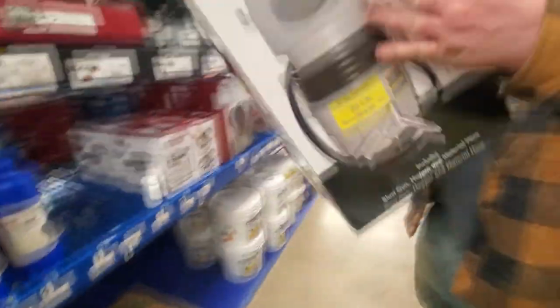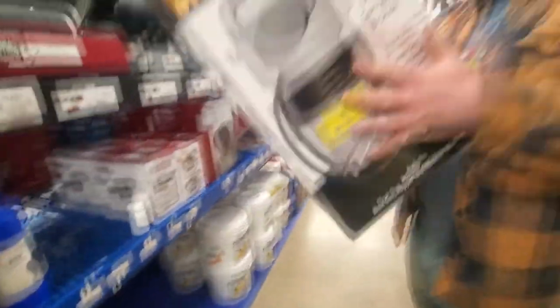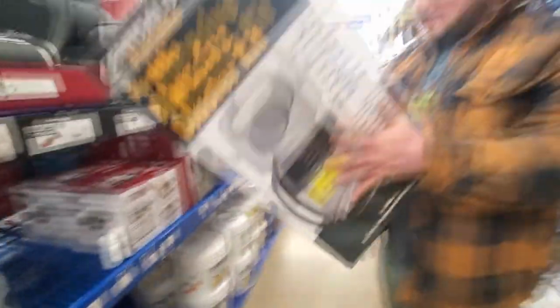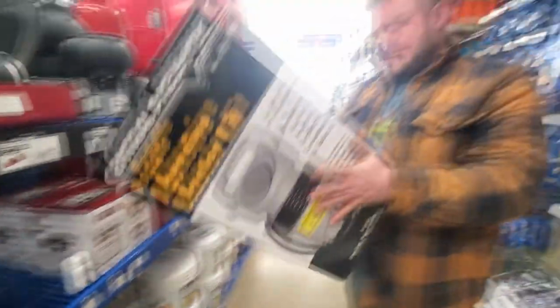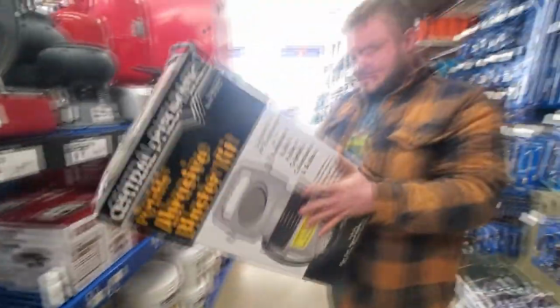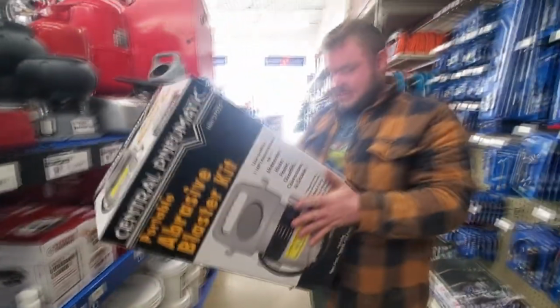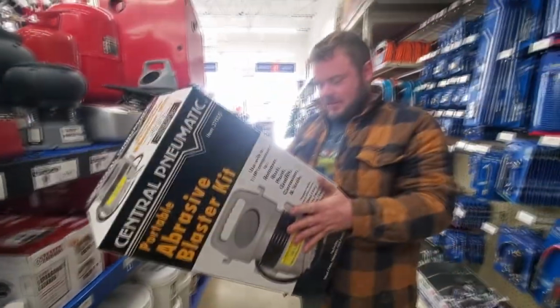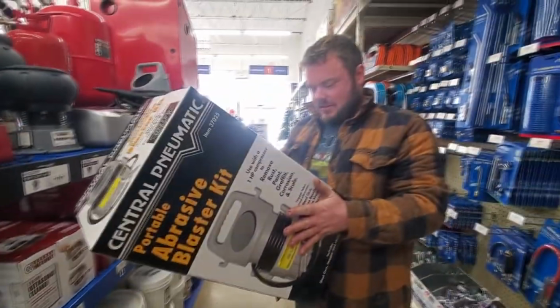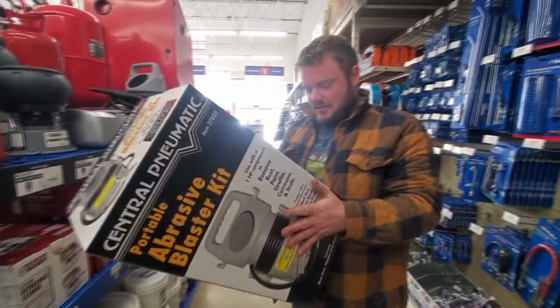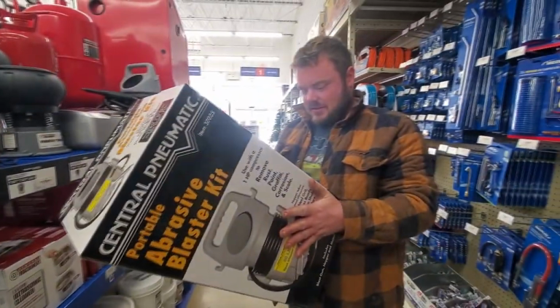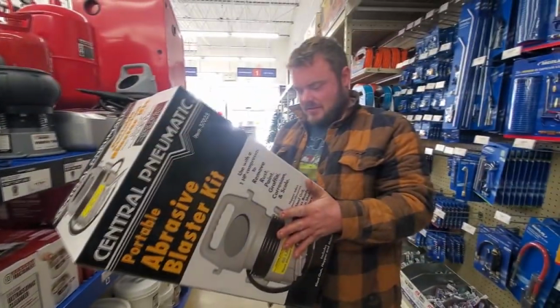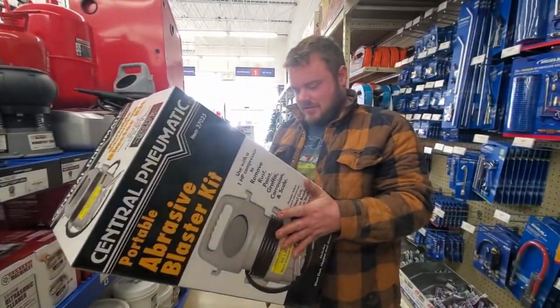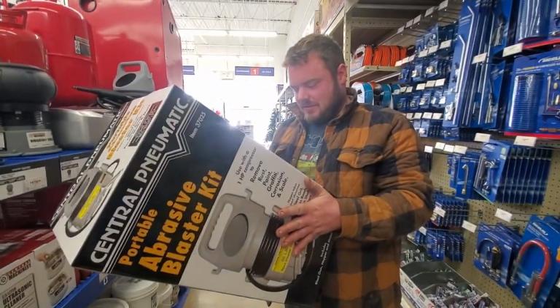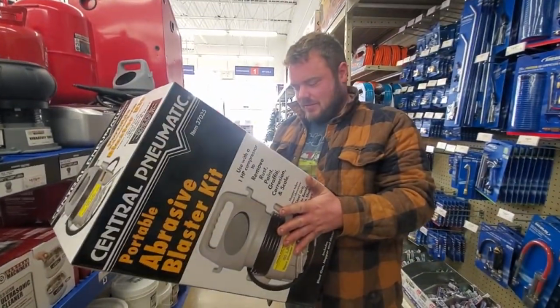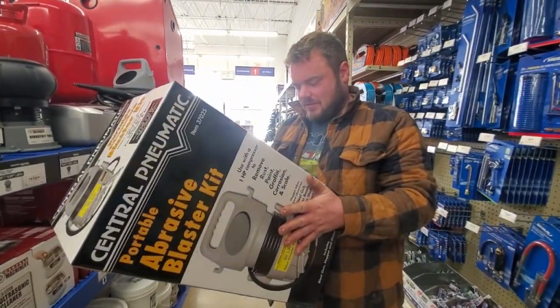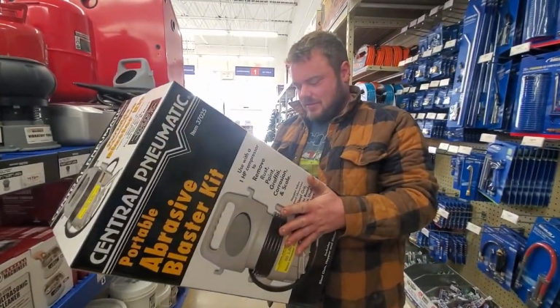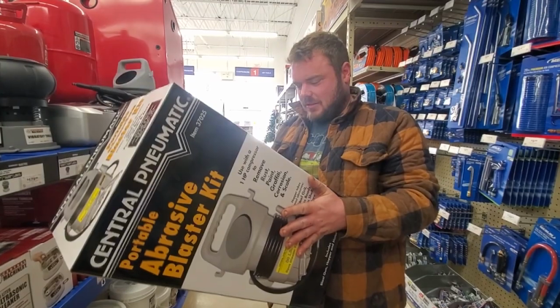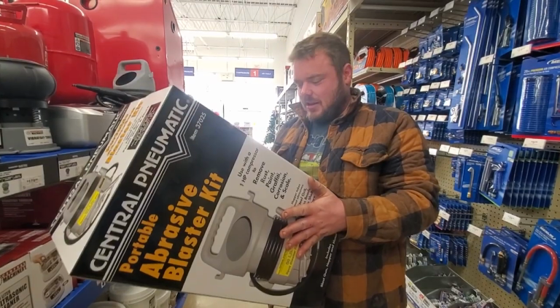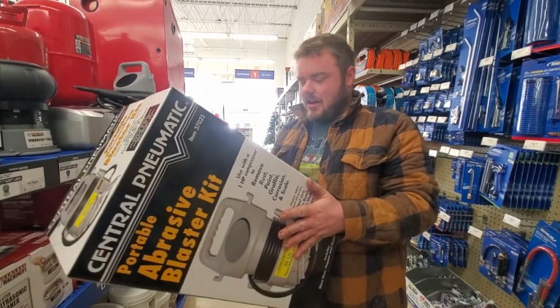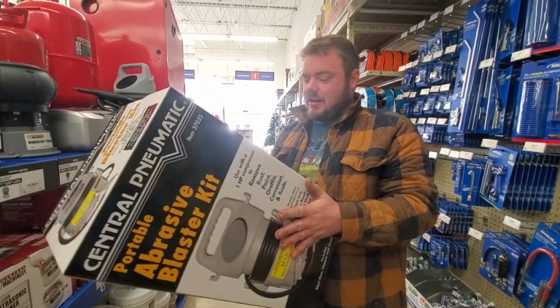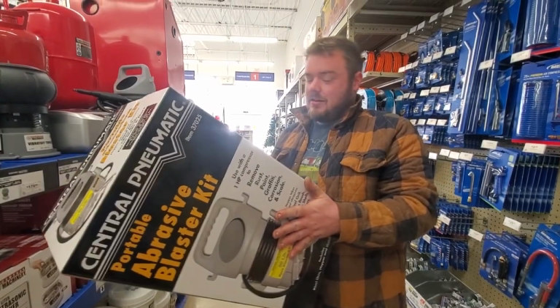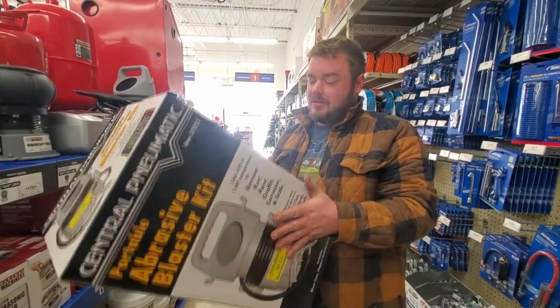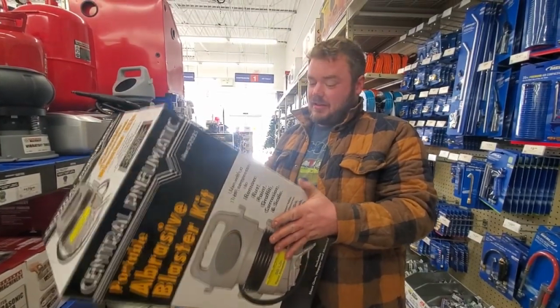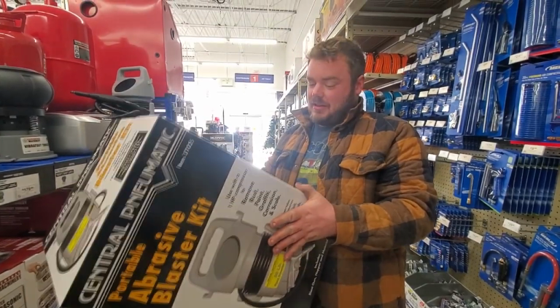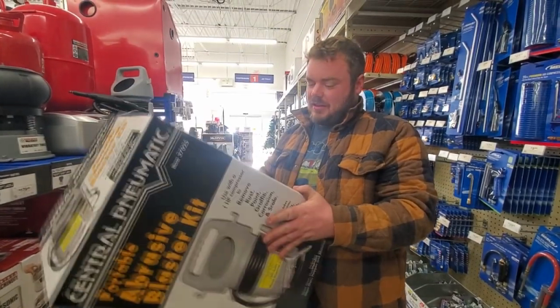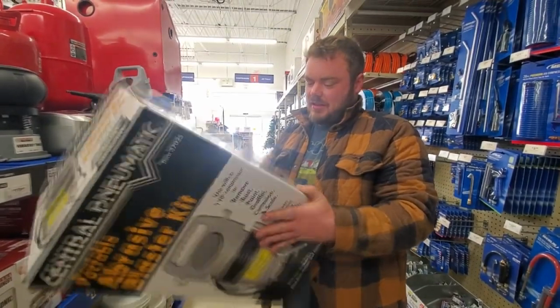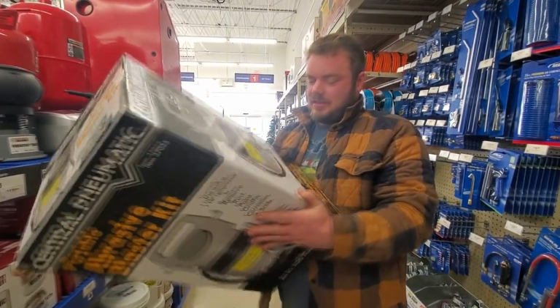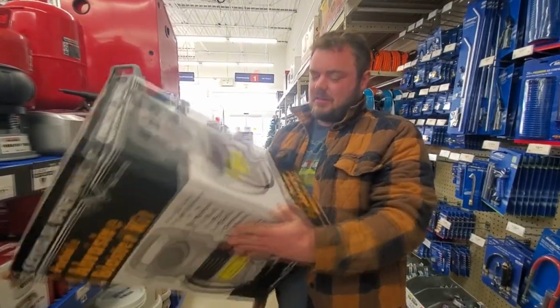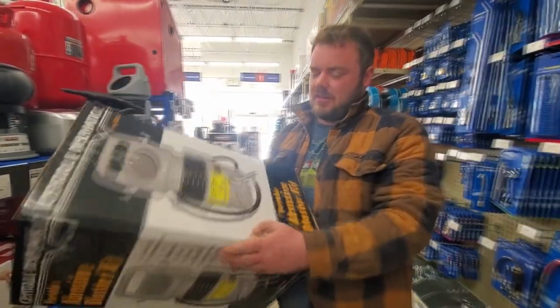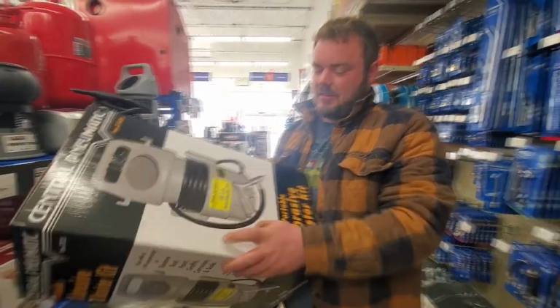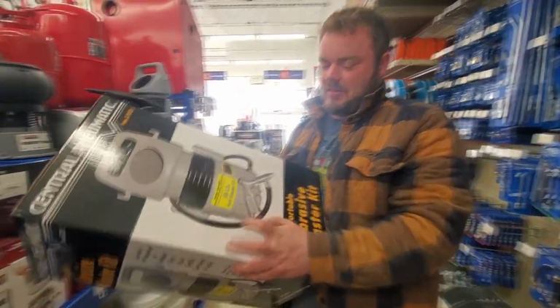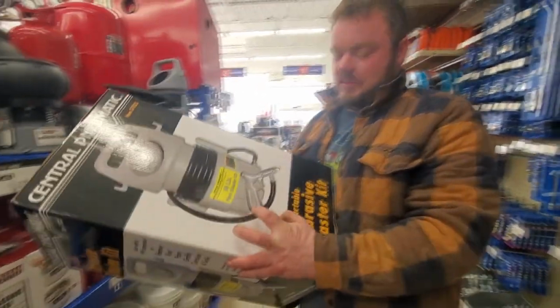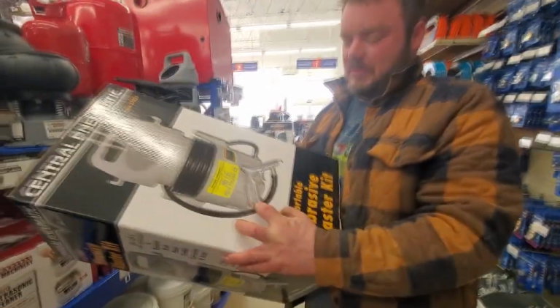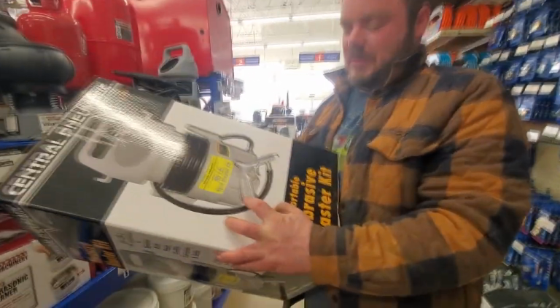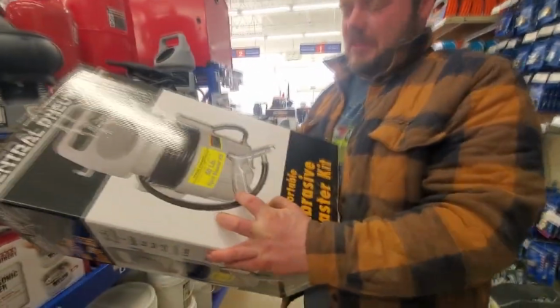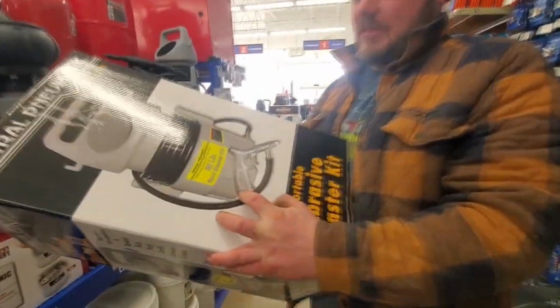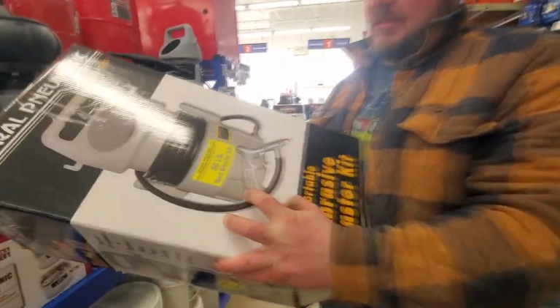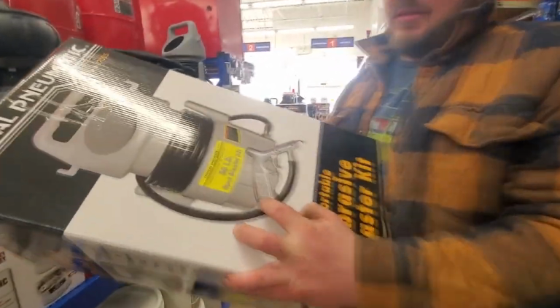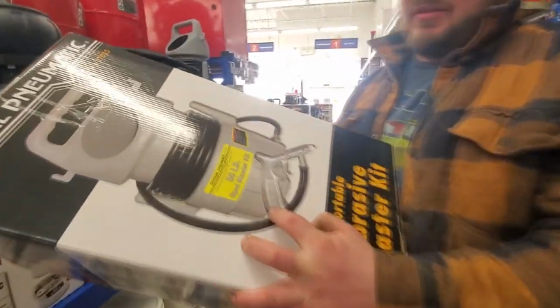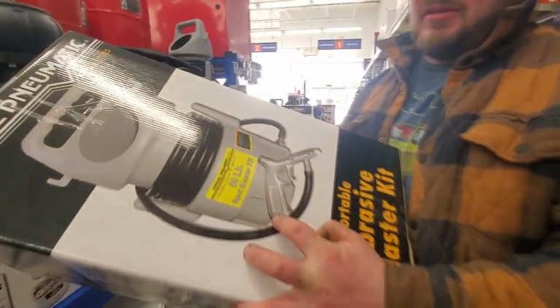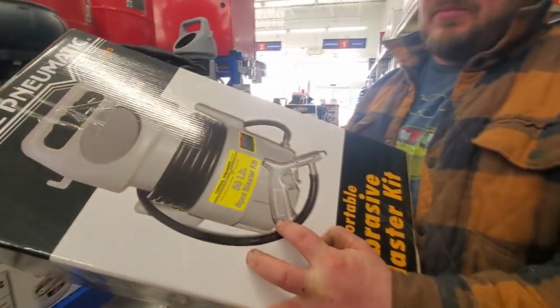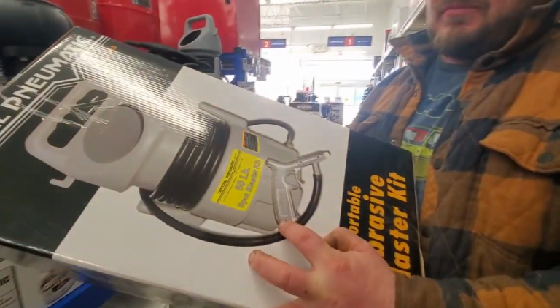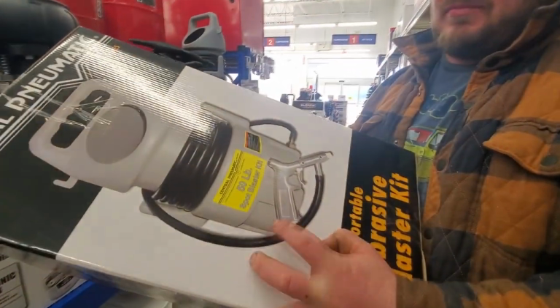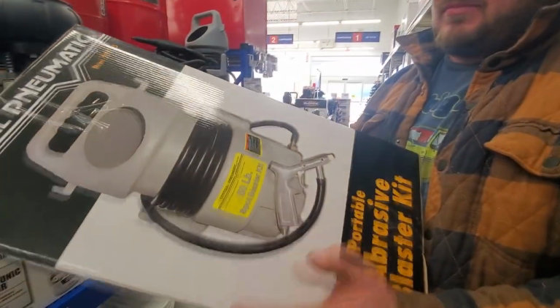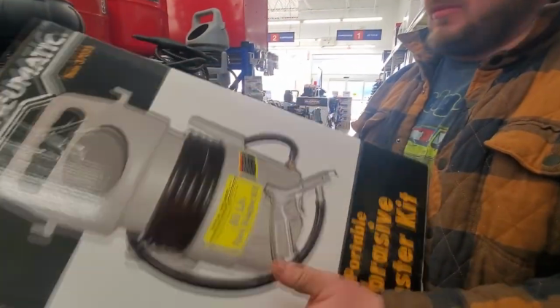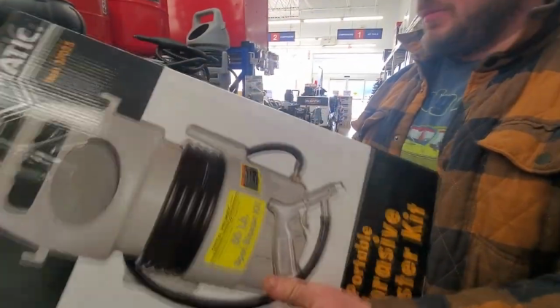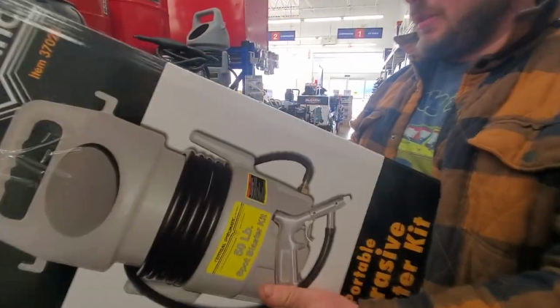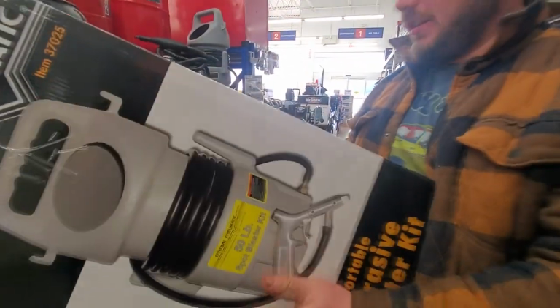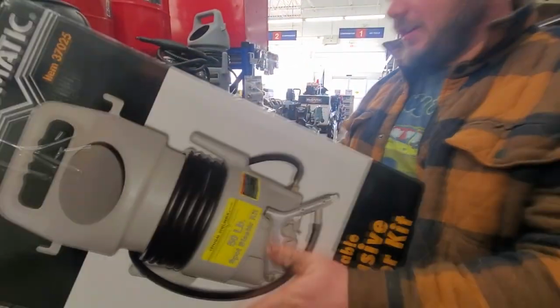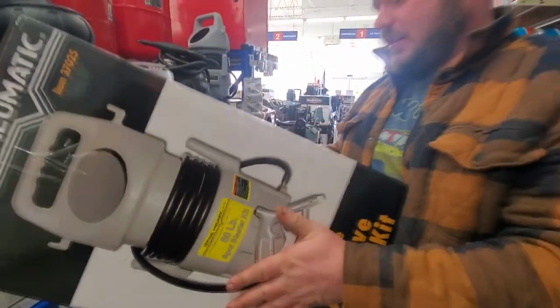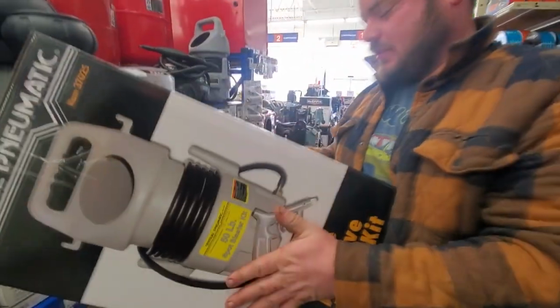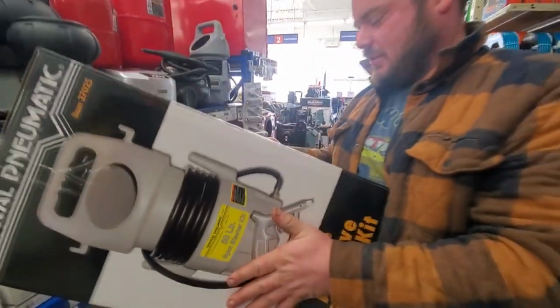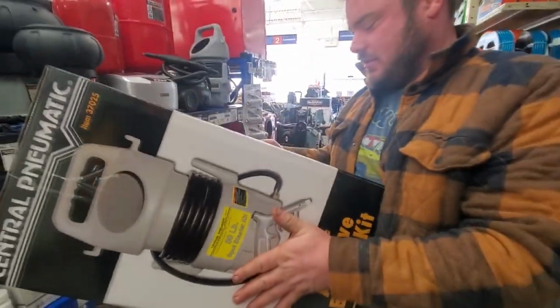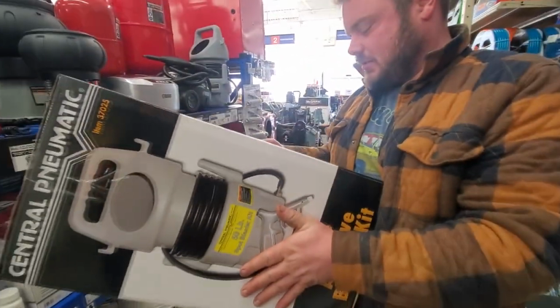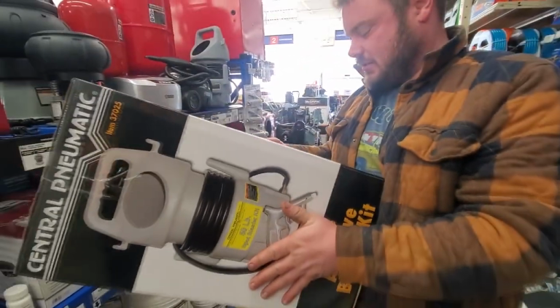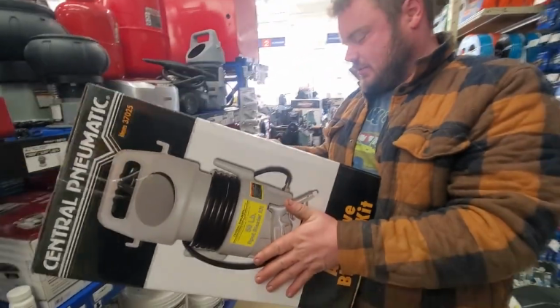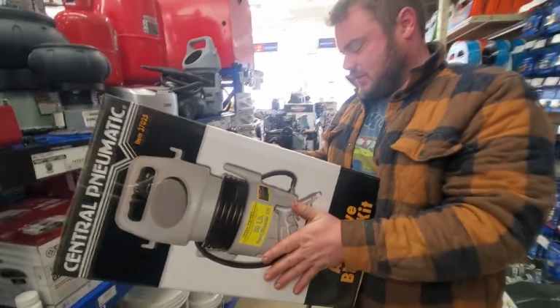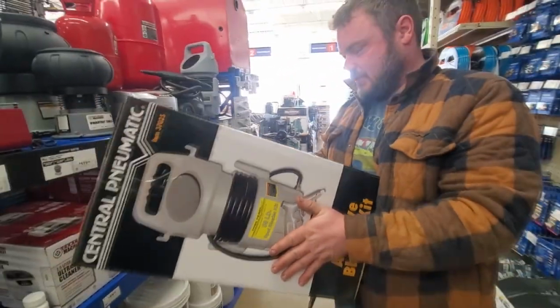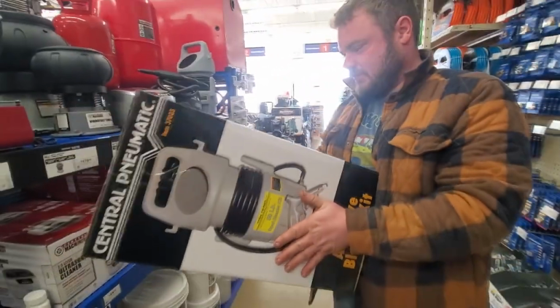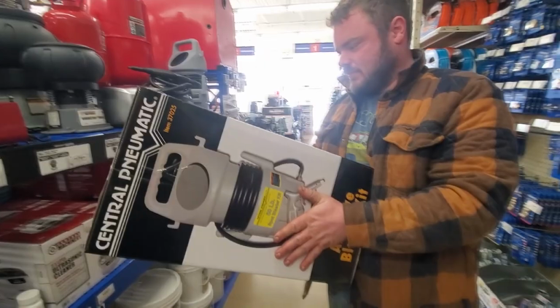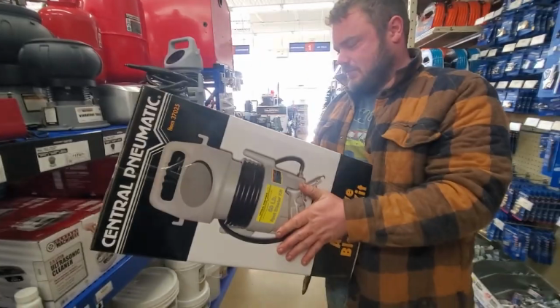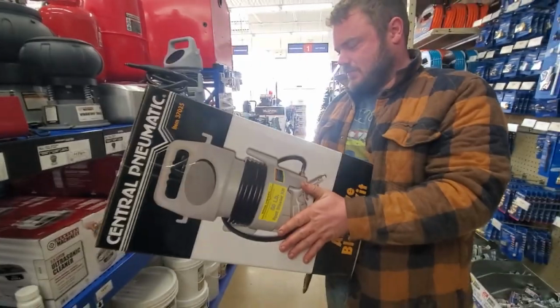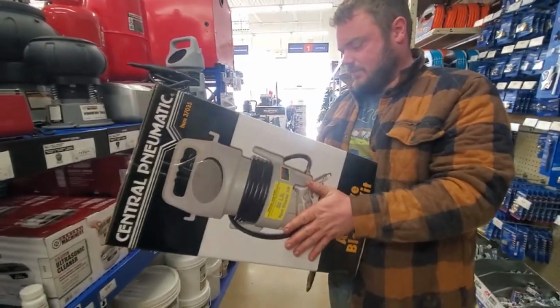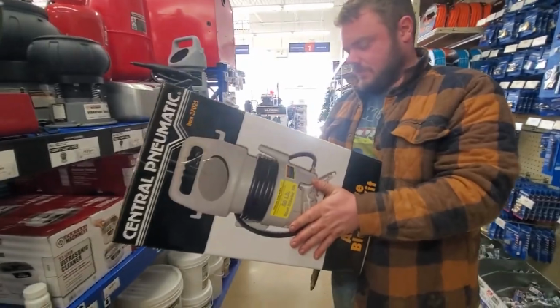This weighs nothing. Hopefully this fixes the transmission. You put it there — it's a siphon feed.